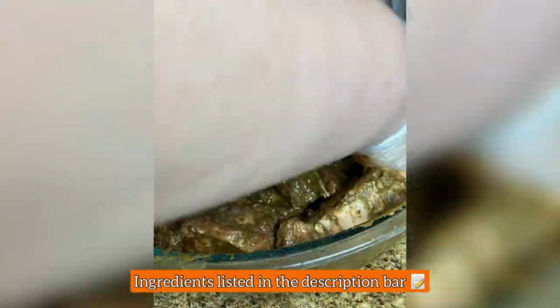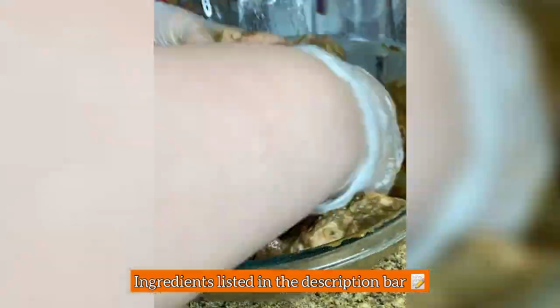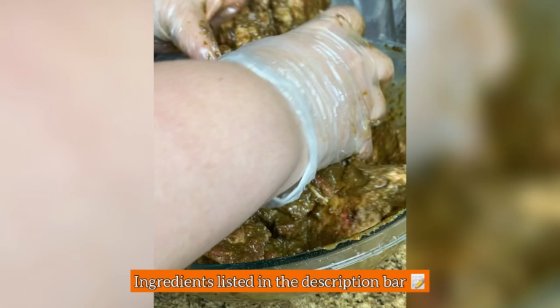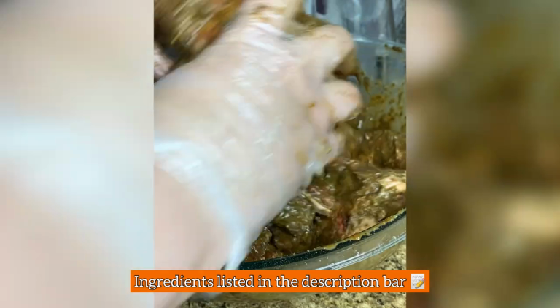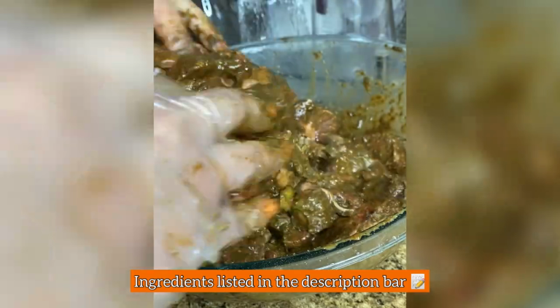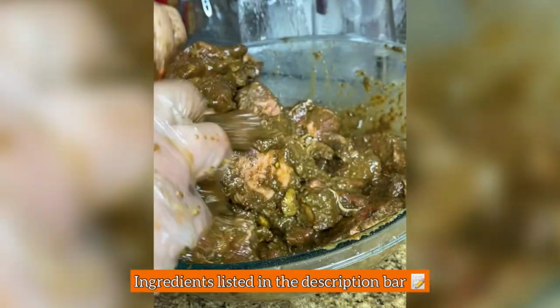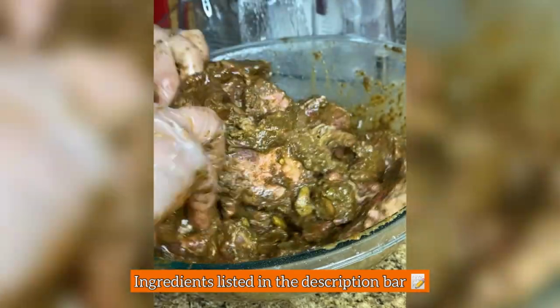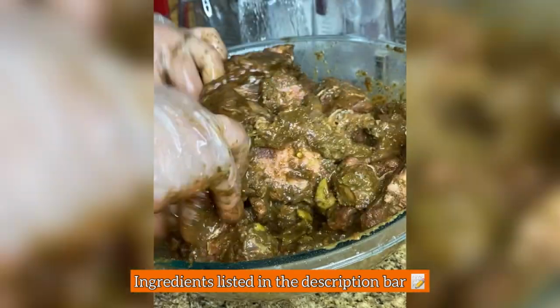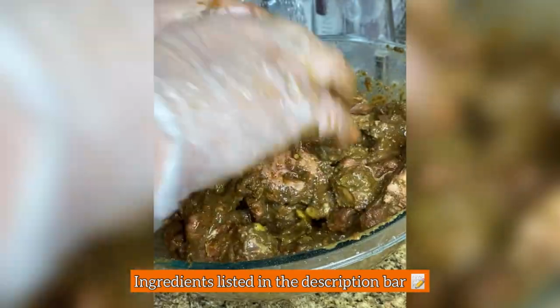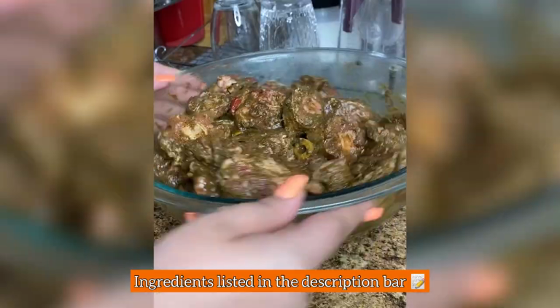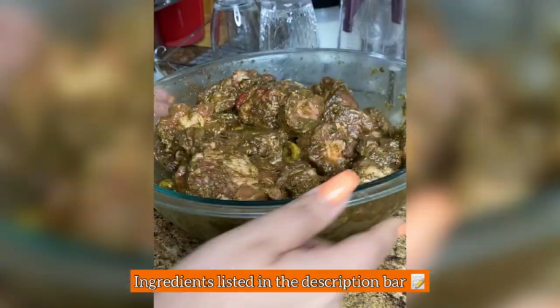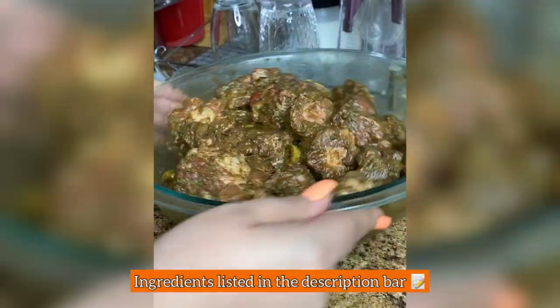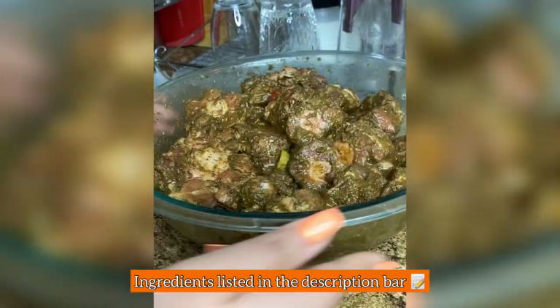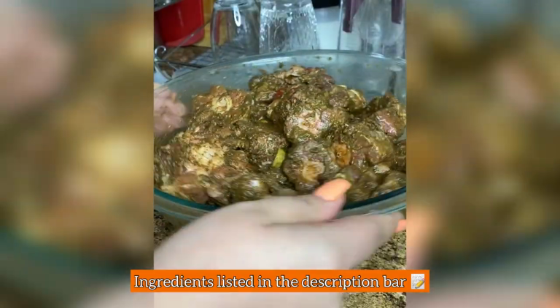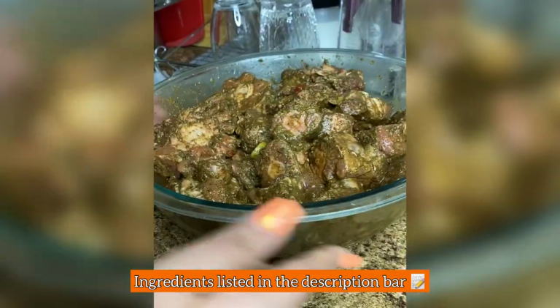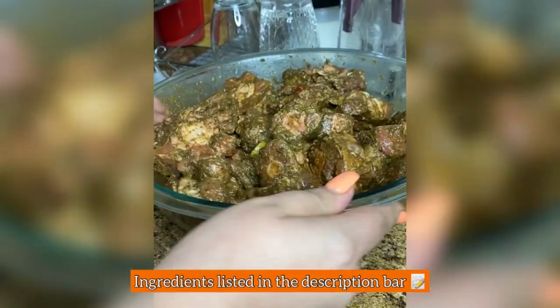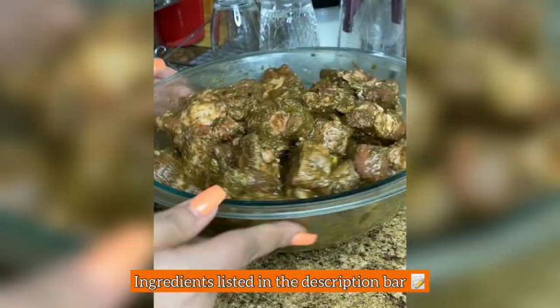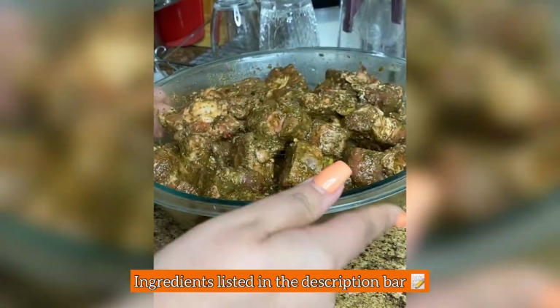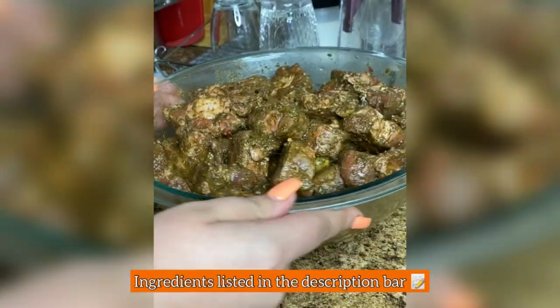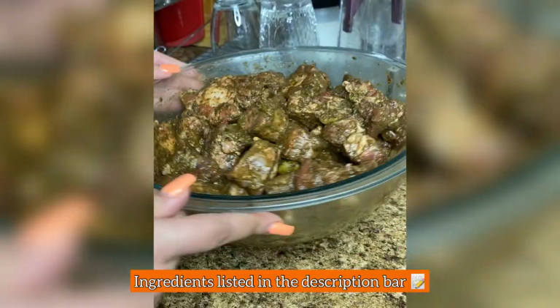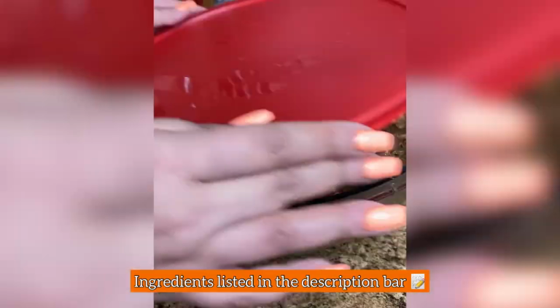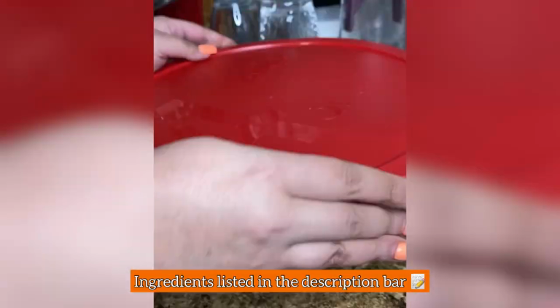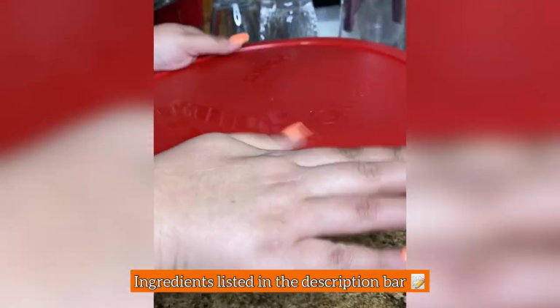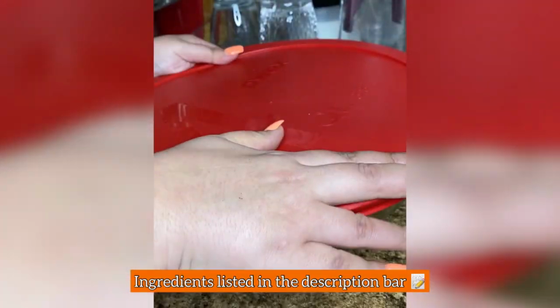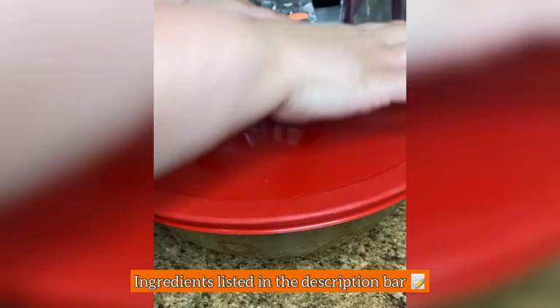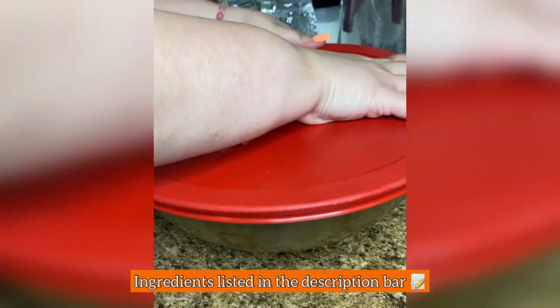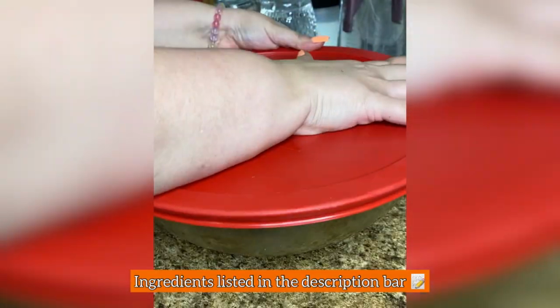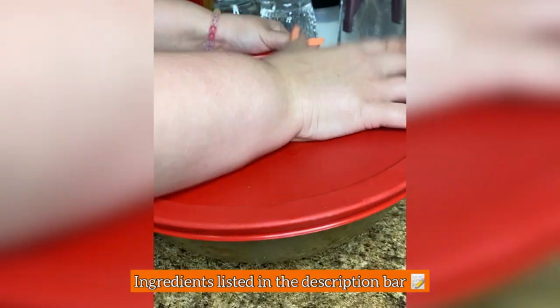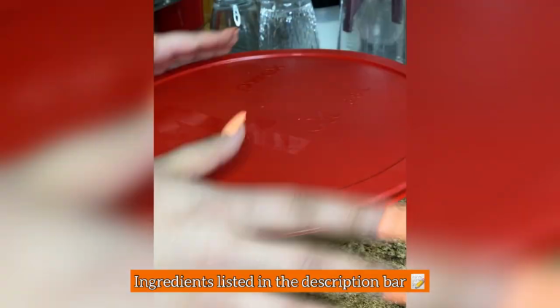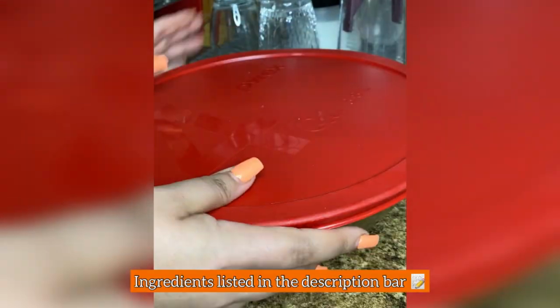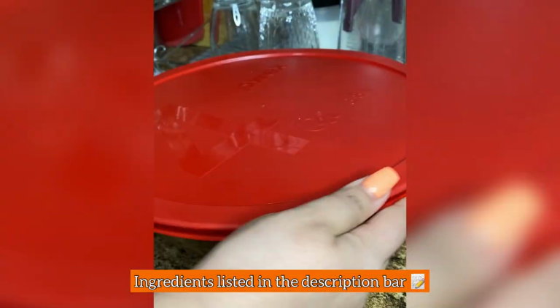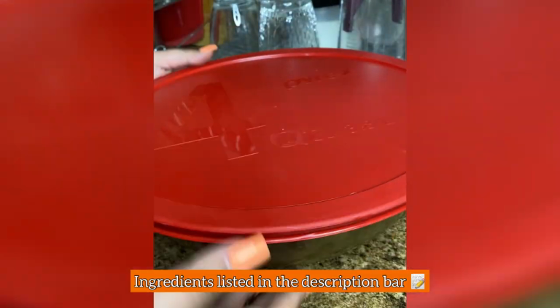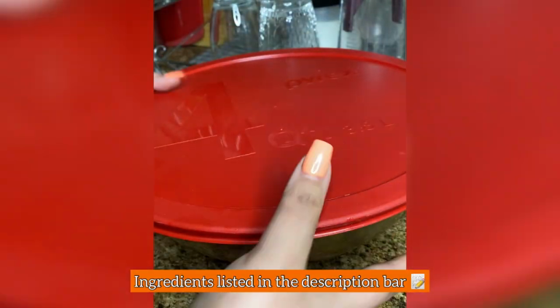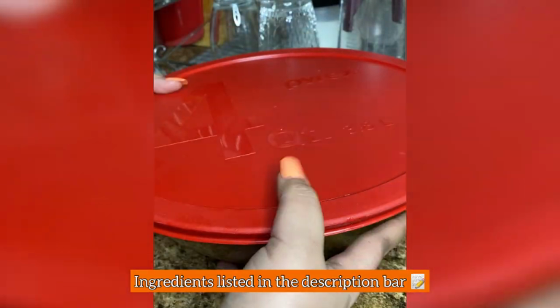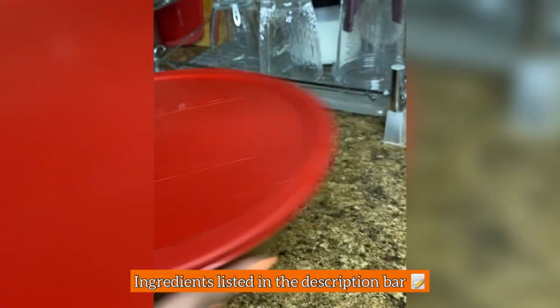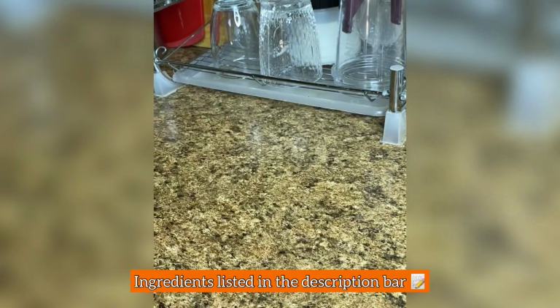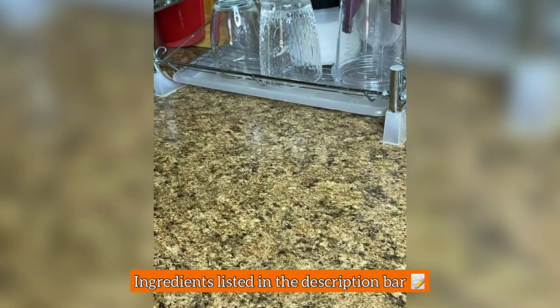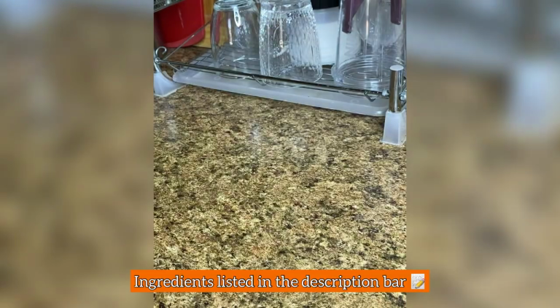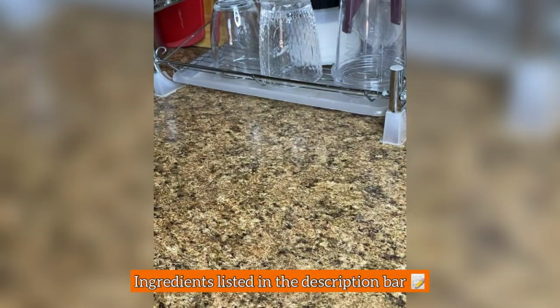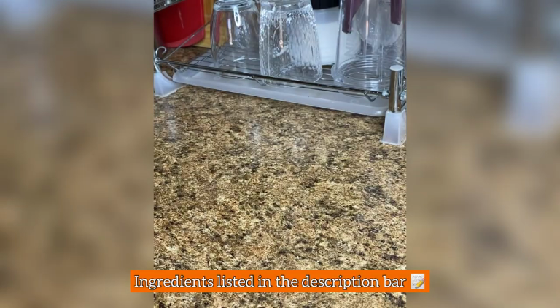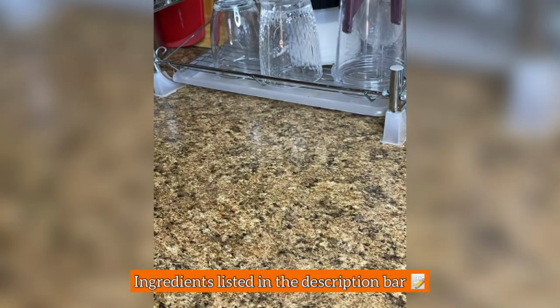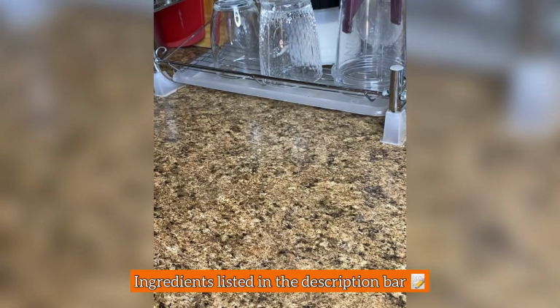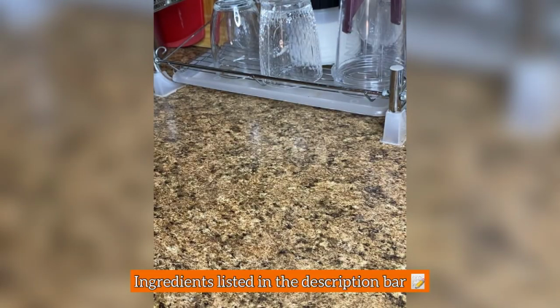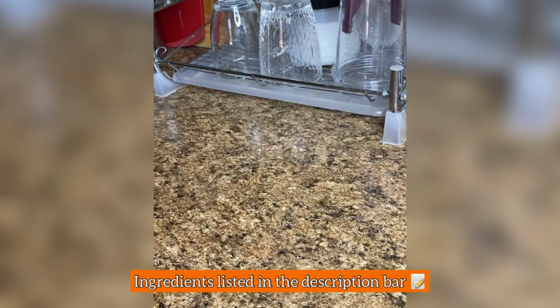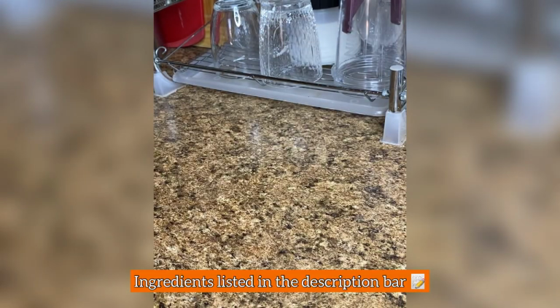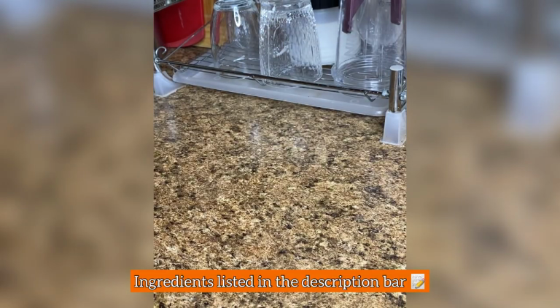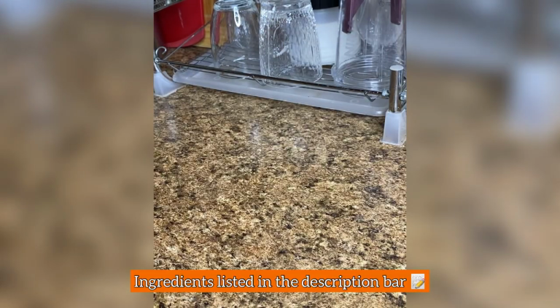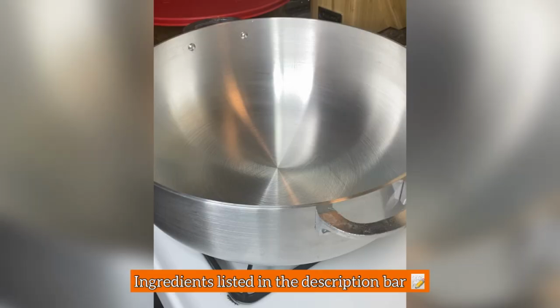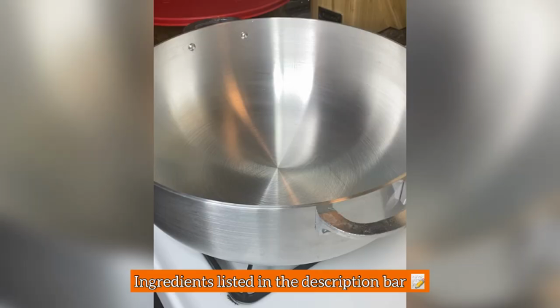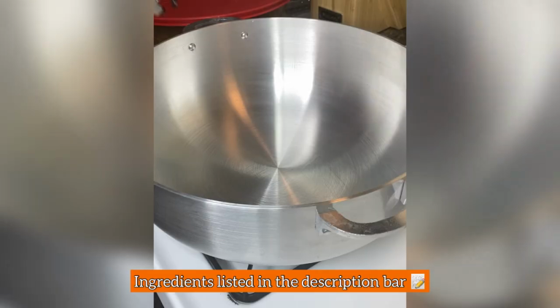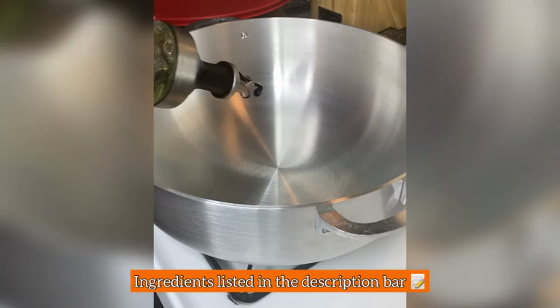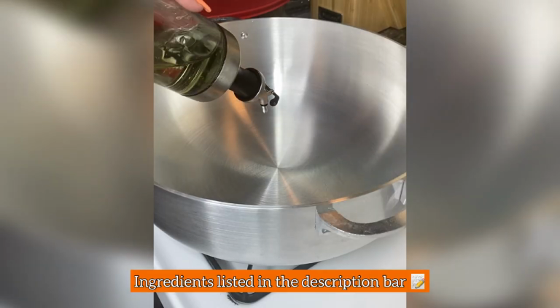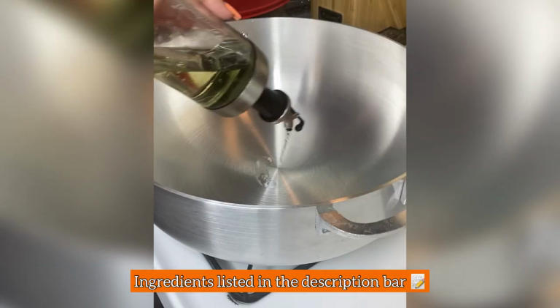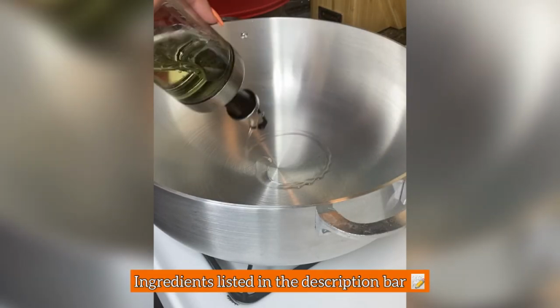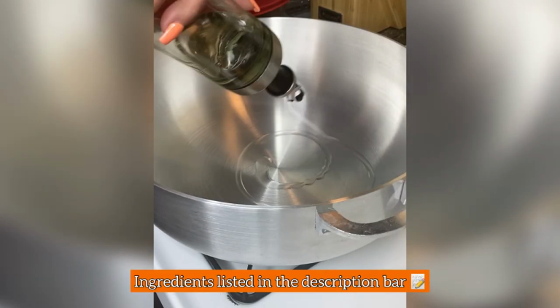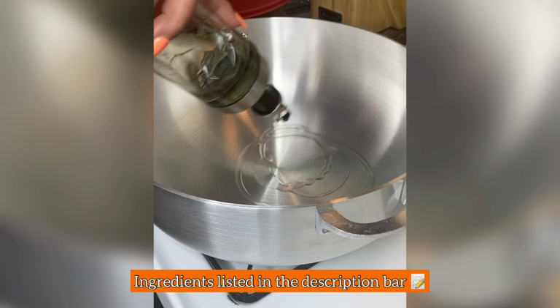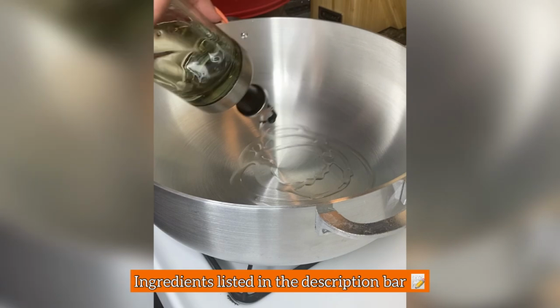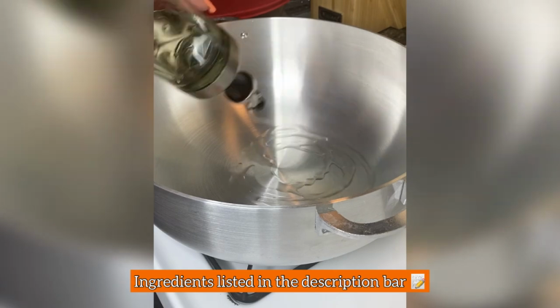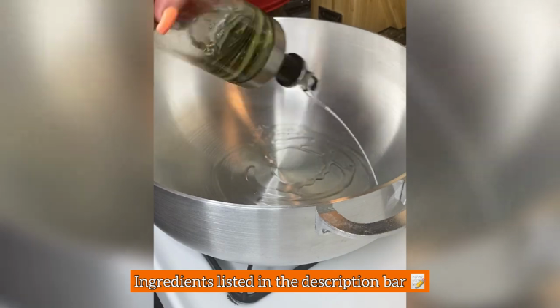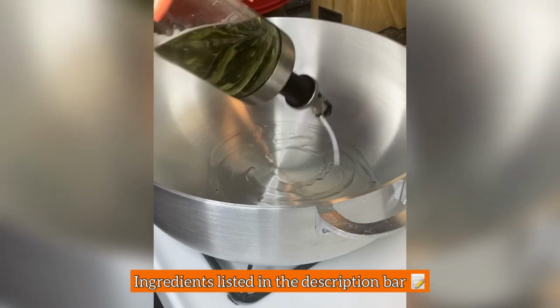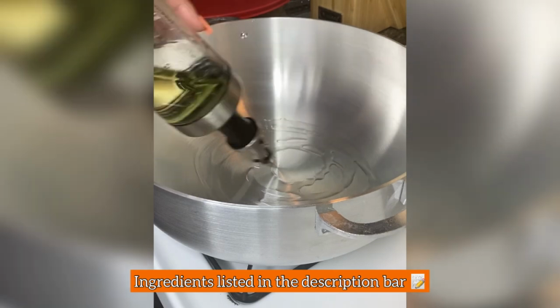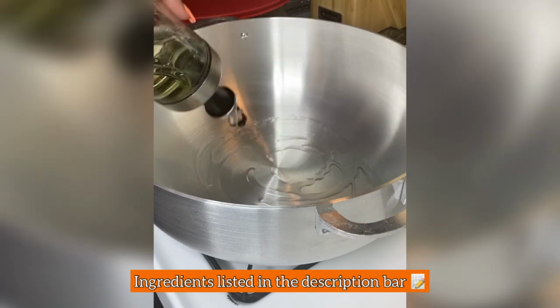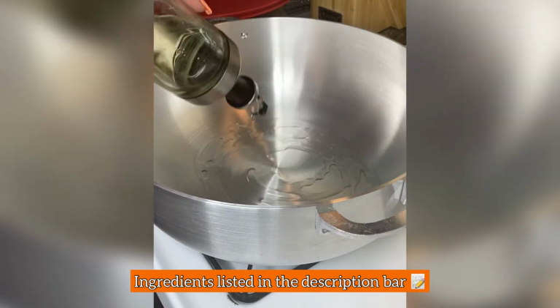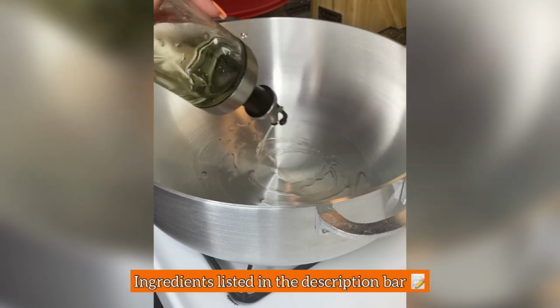I toss everything to combine and I marinate this for a minimum of three hours — overnight is best. Then, to my pot going on medium-high heat...